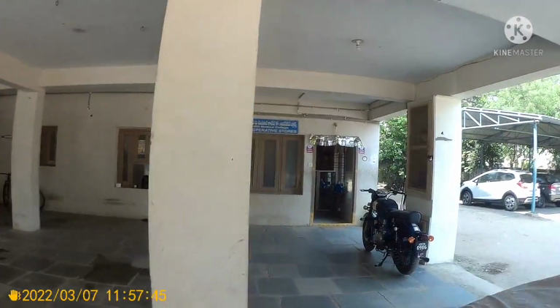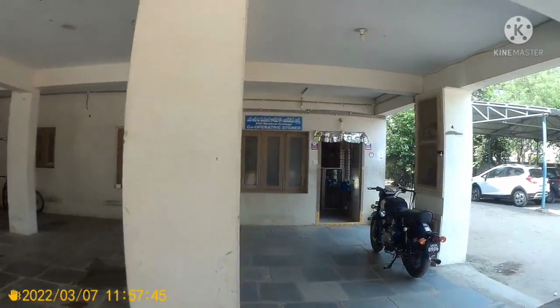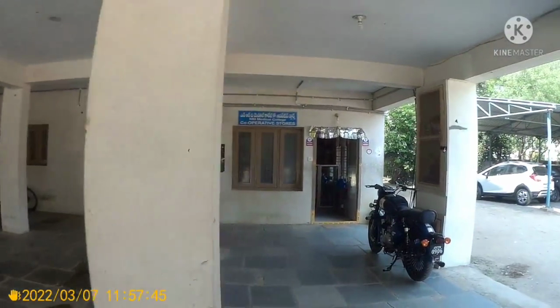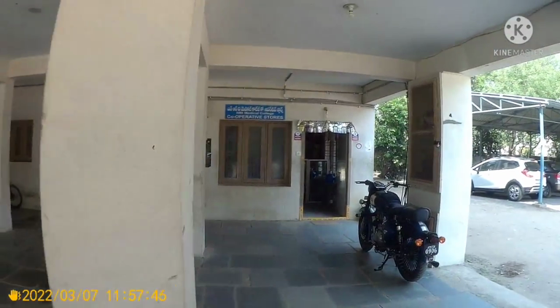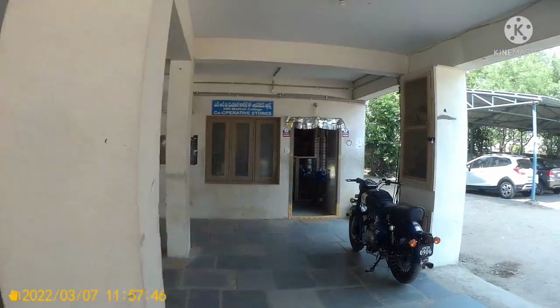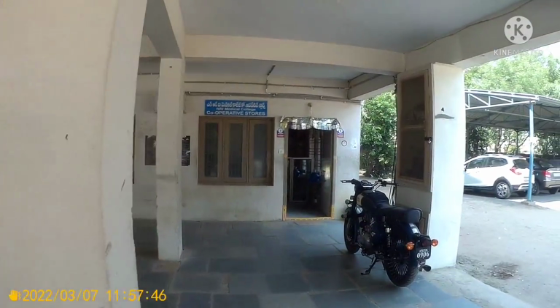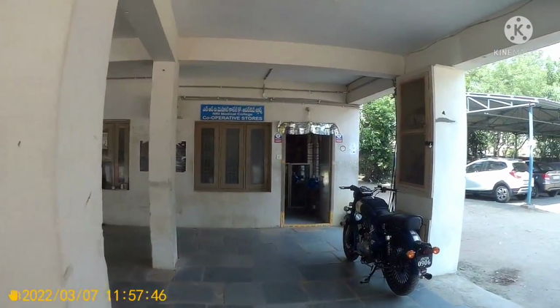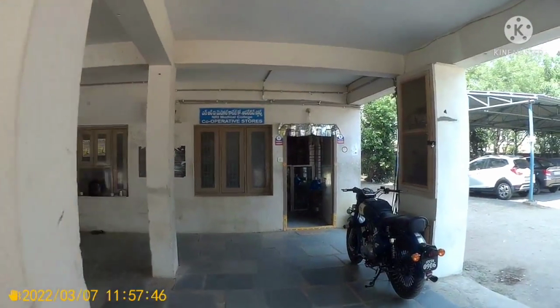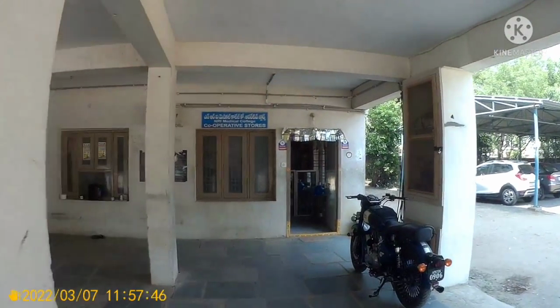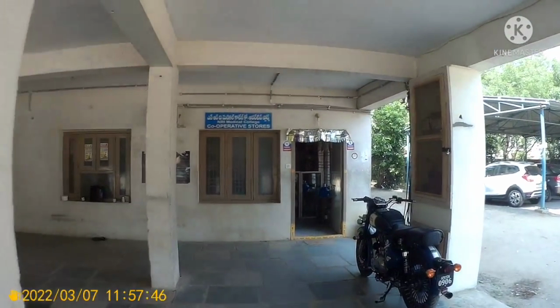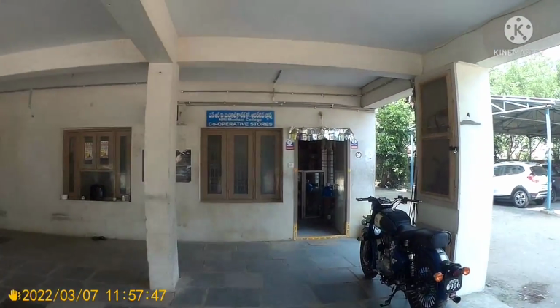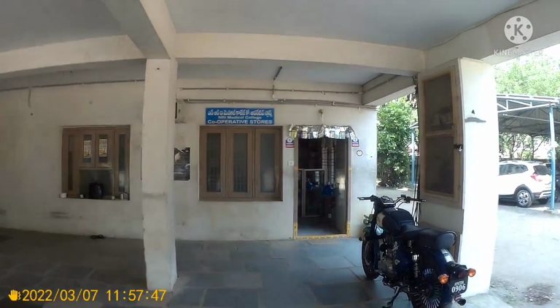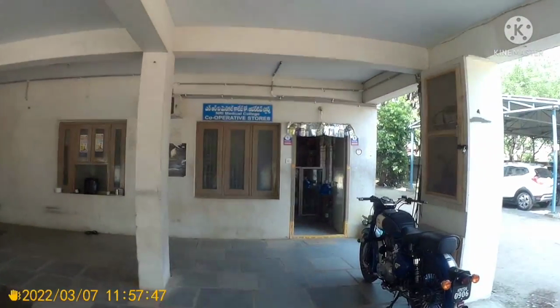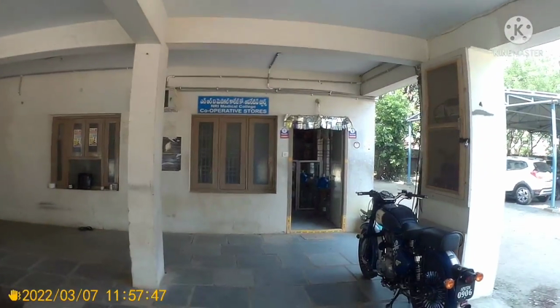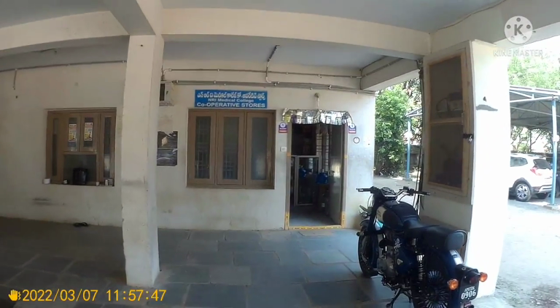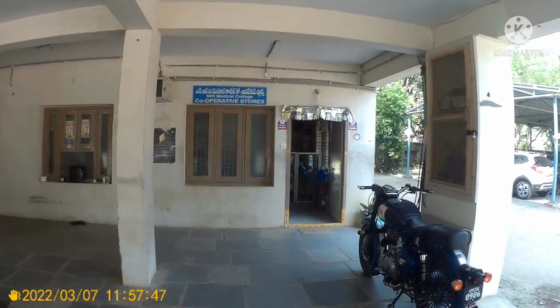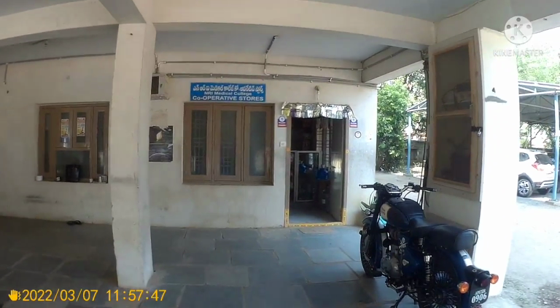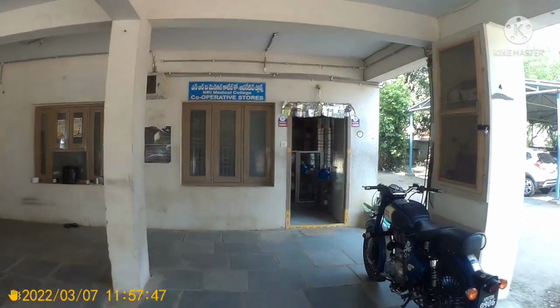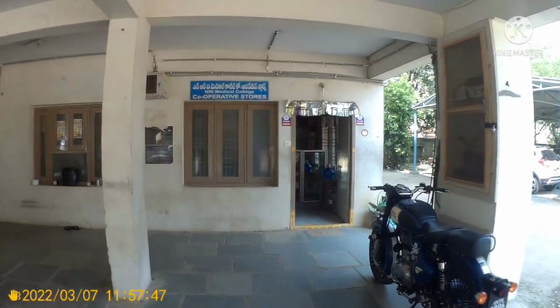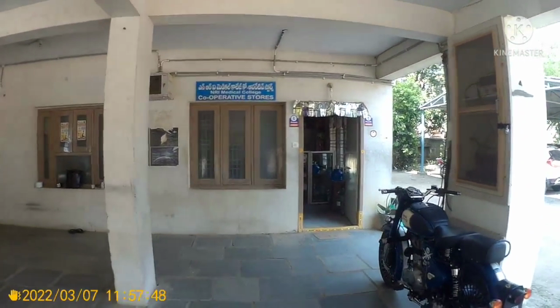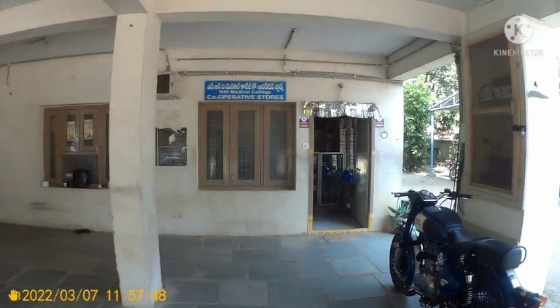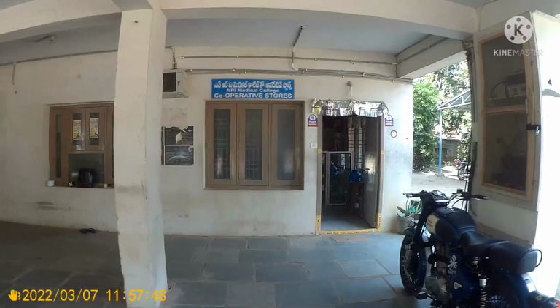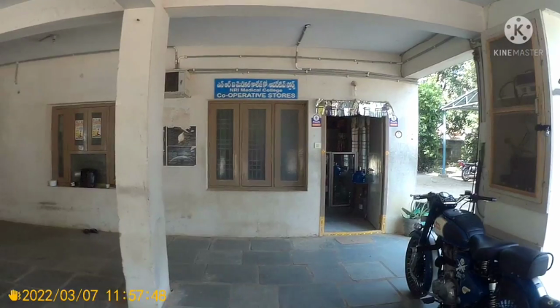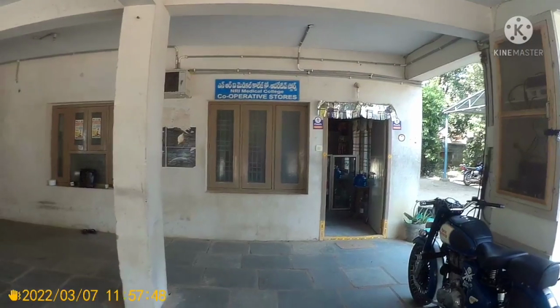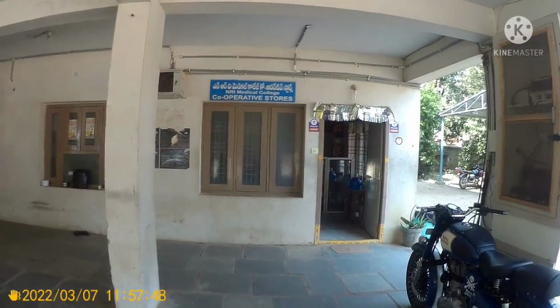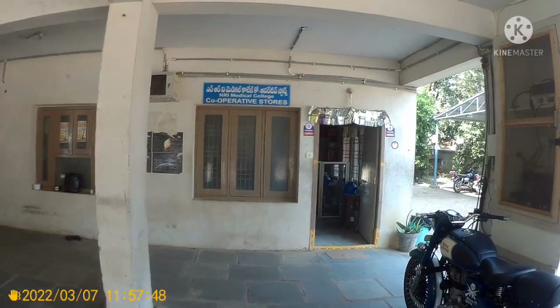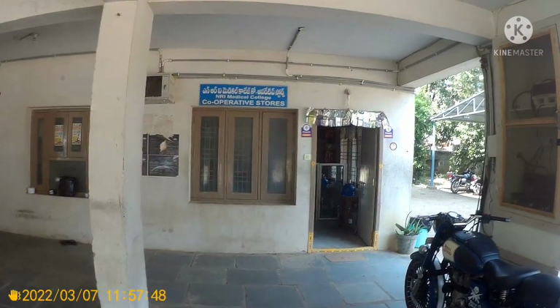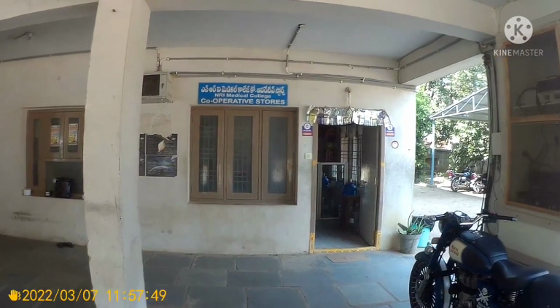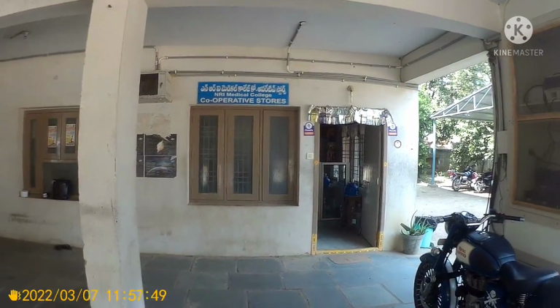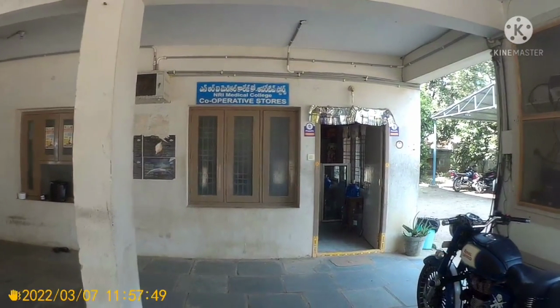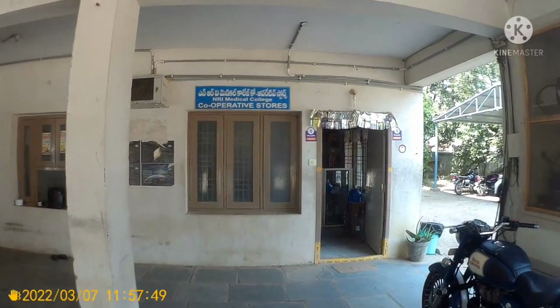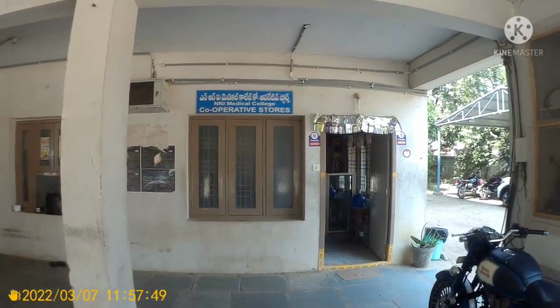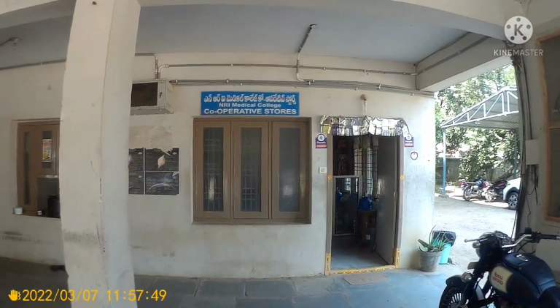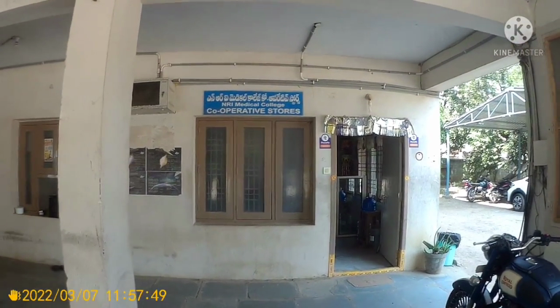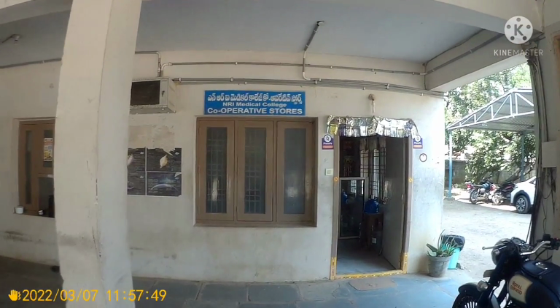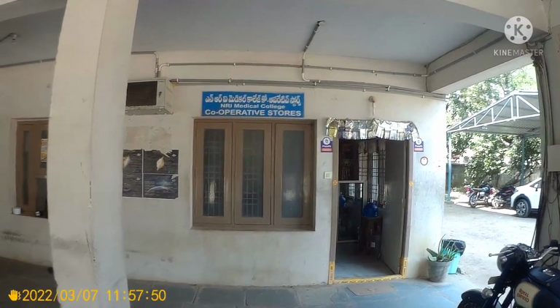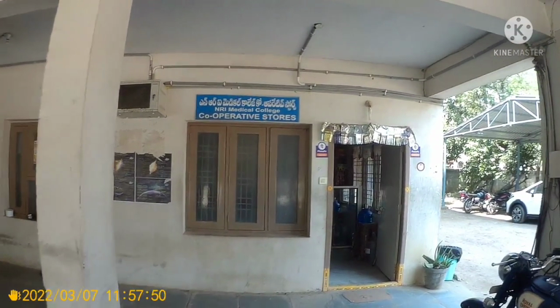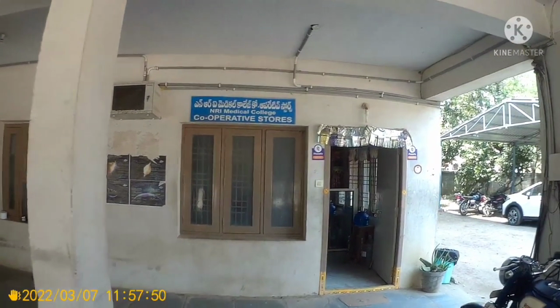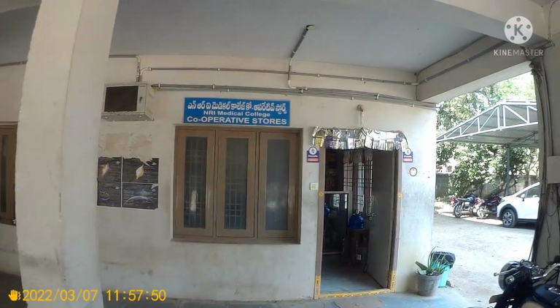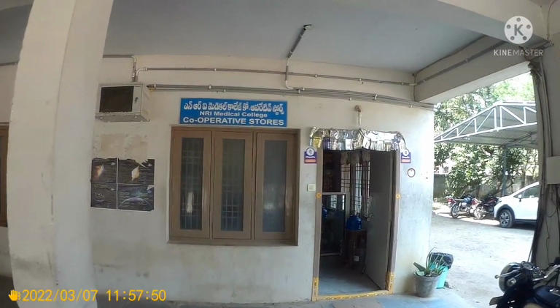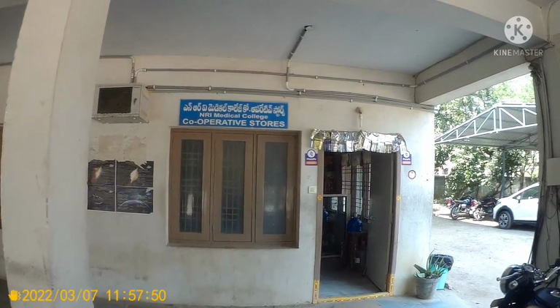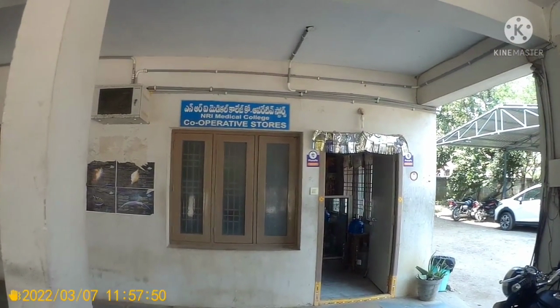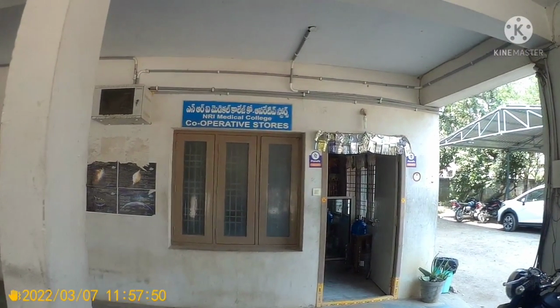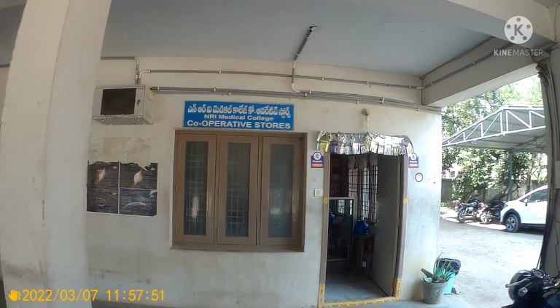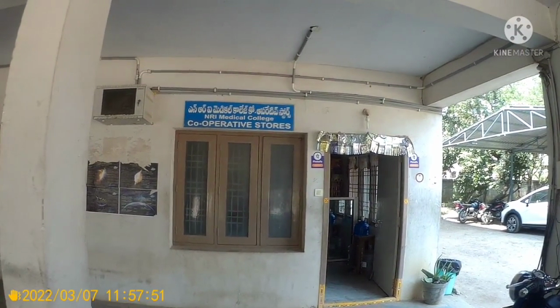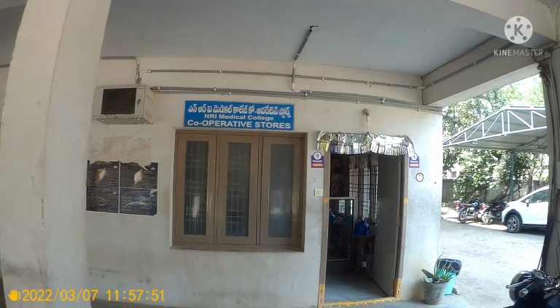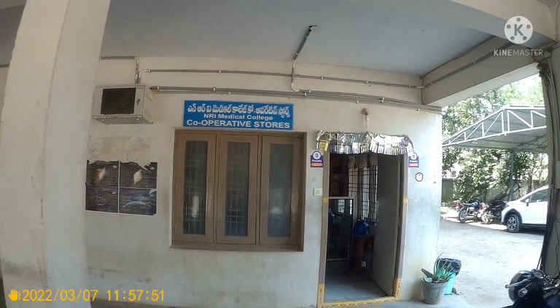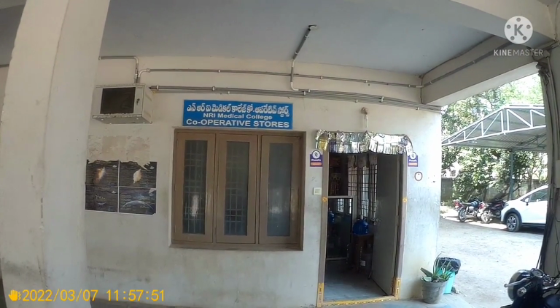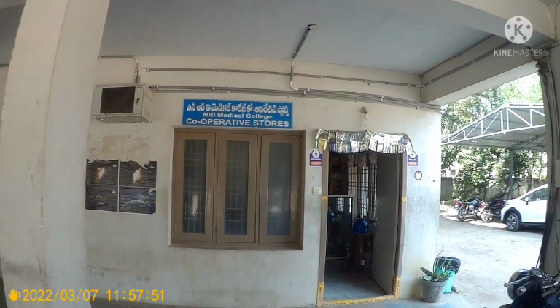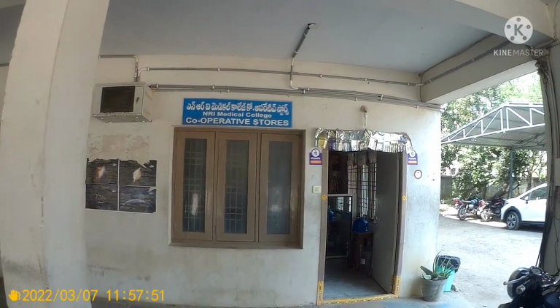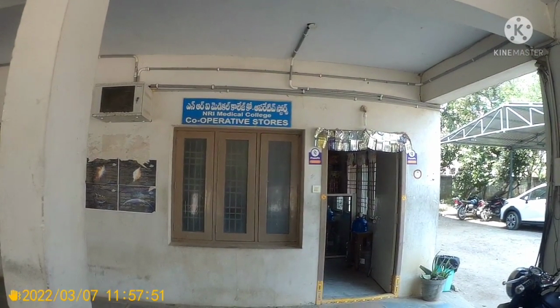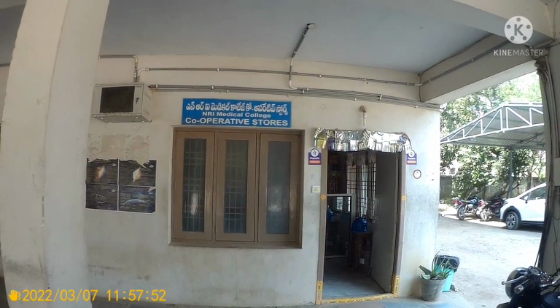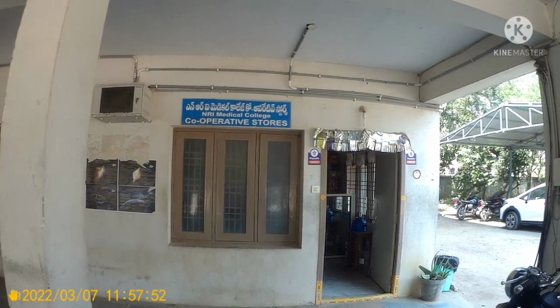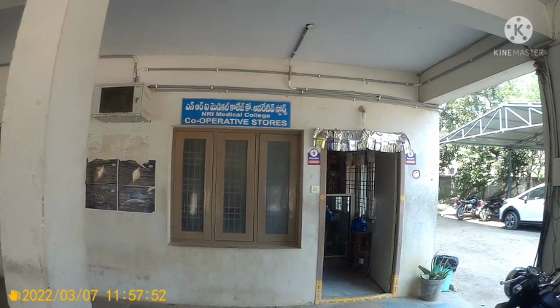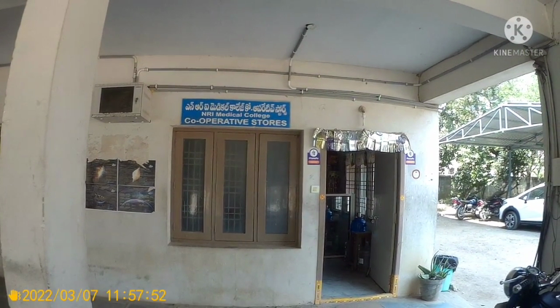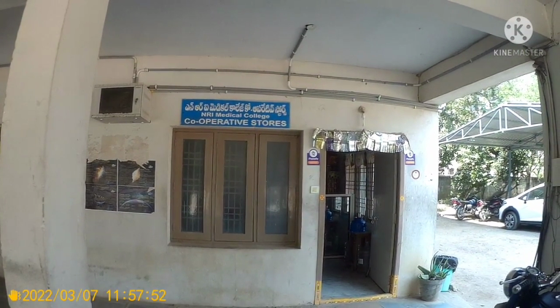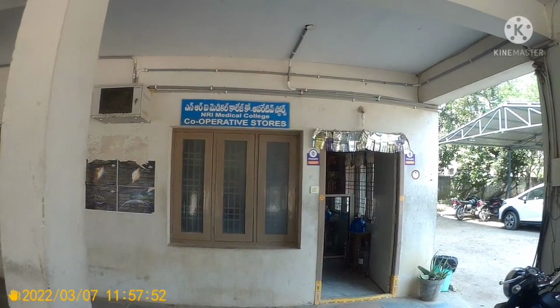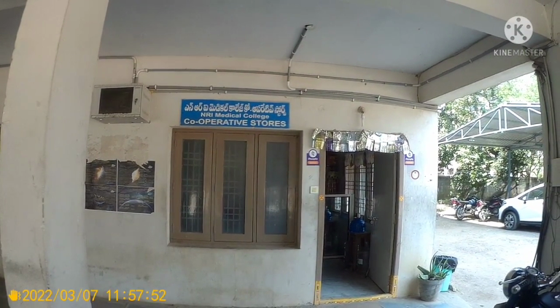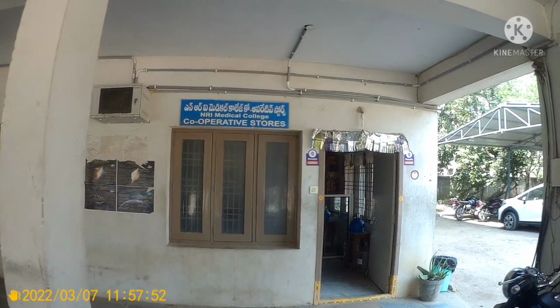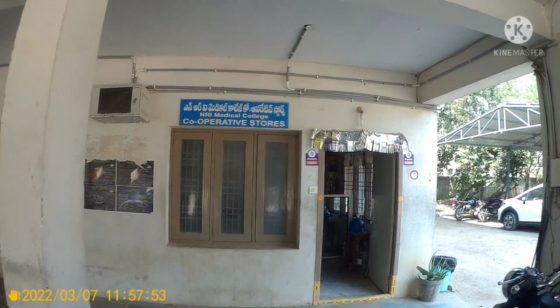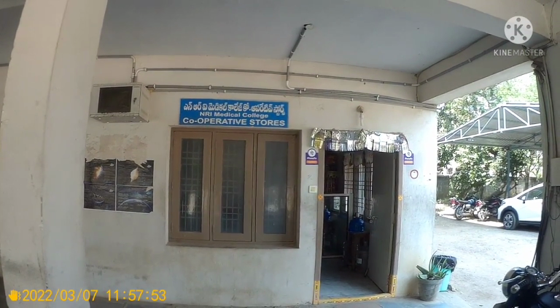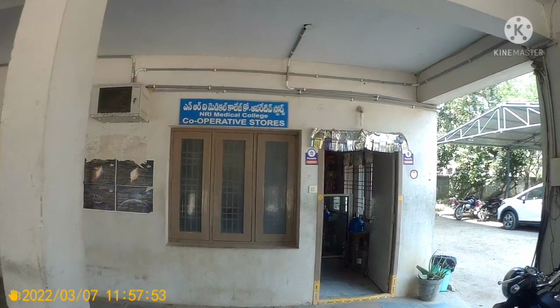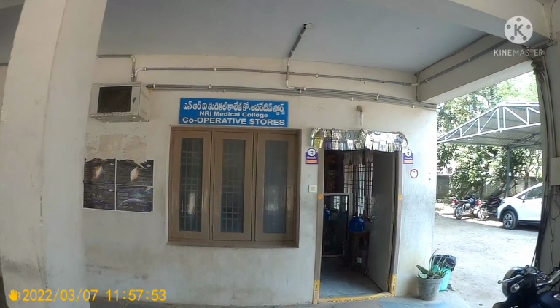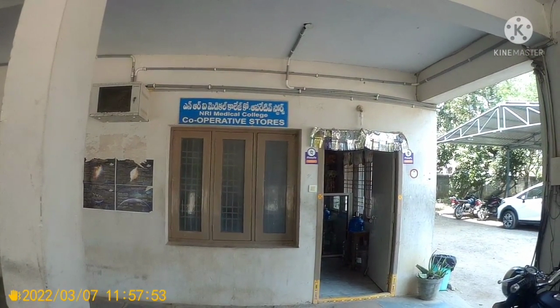This is the co-operative store, where you can find general items like uniform, stationery, snacks, etc.